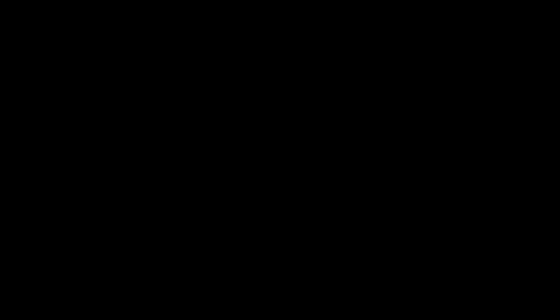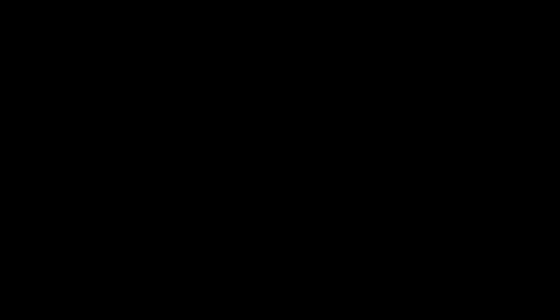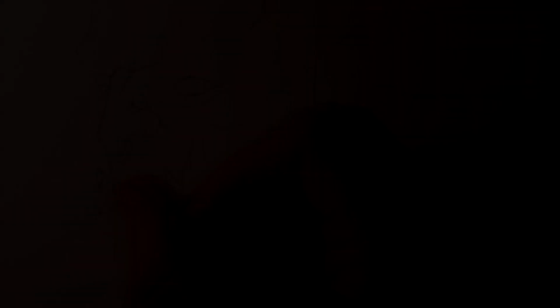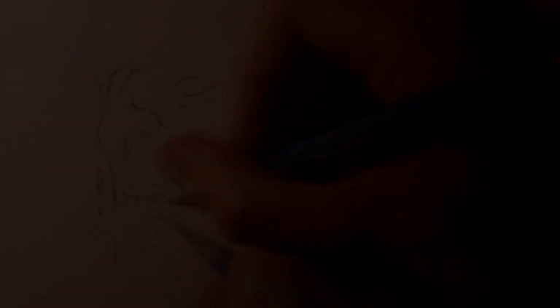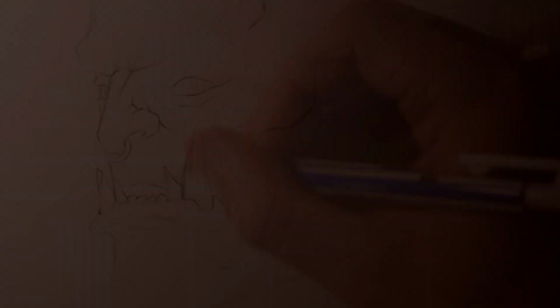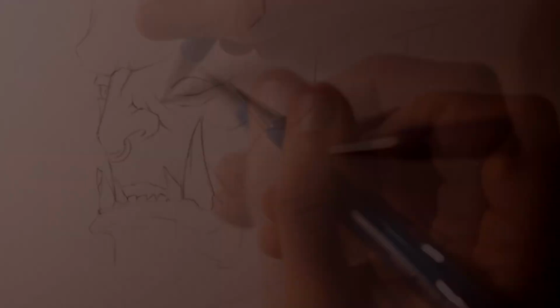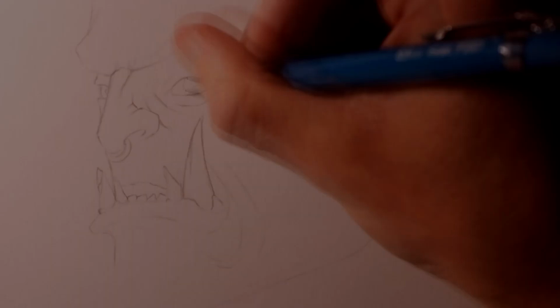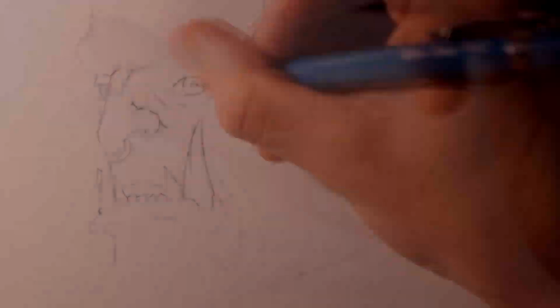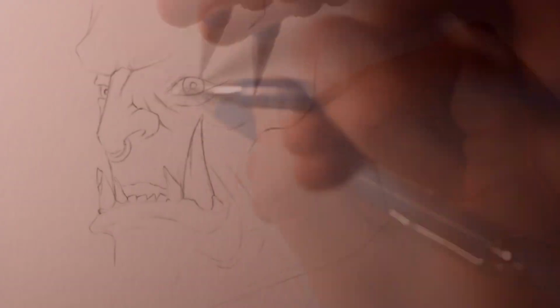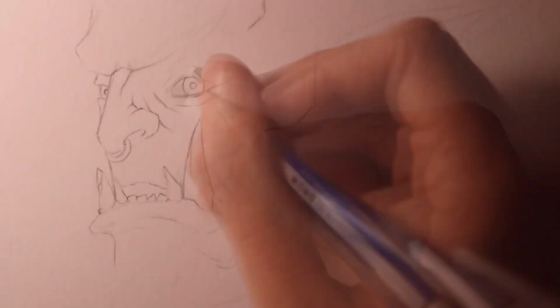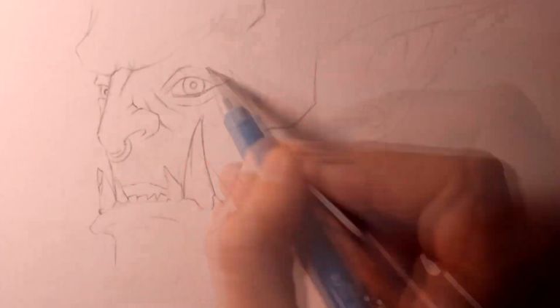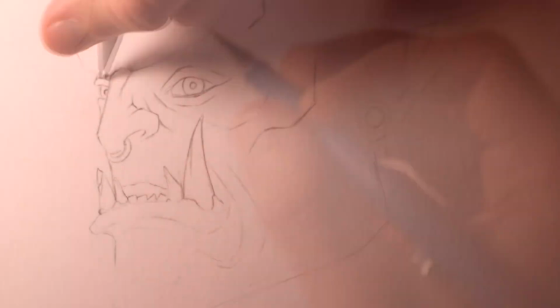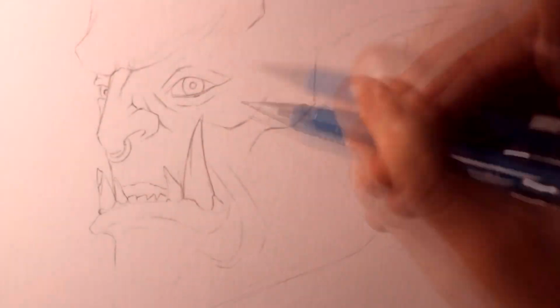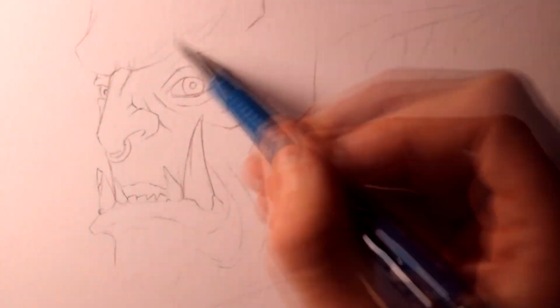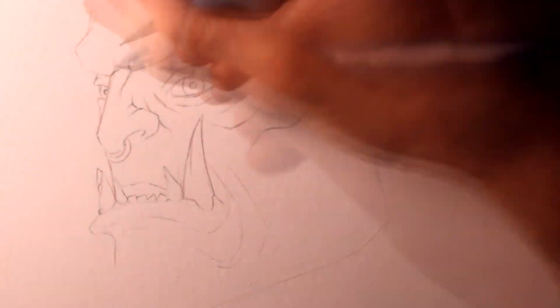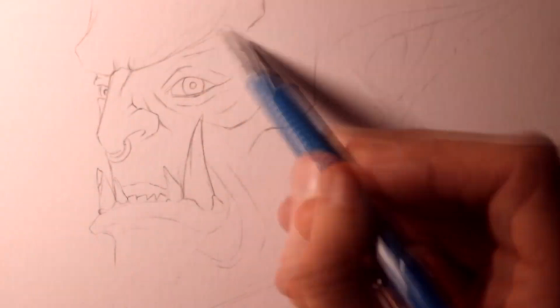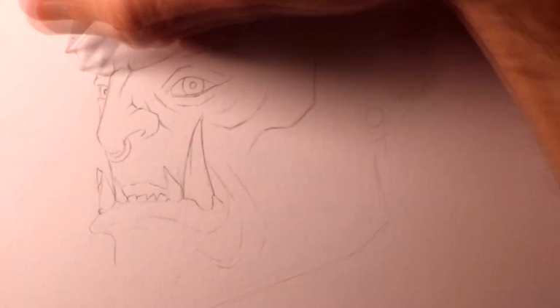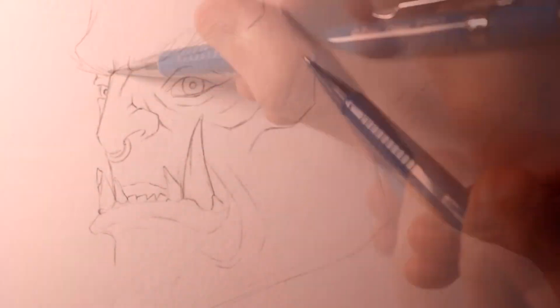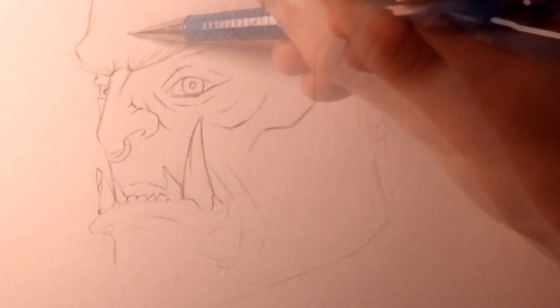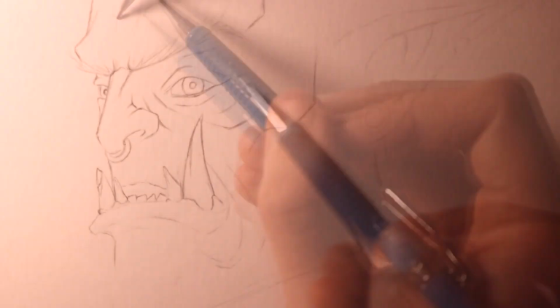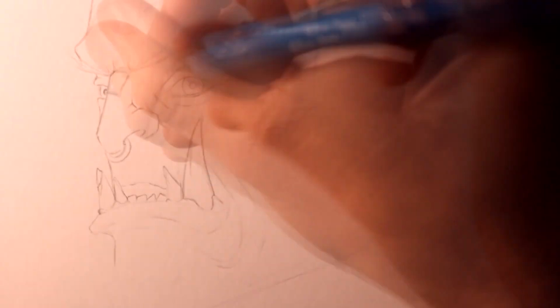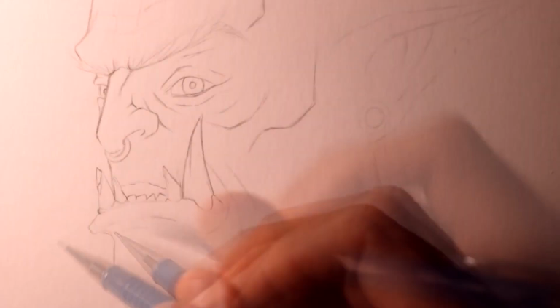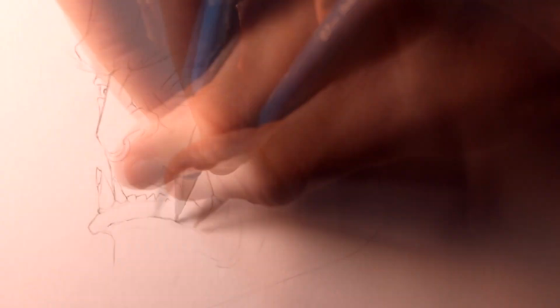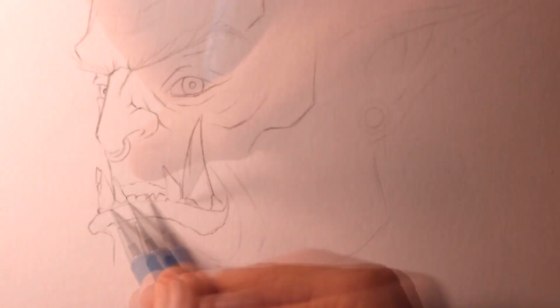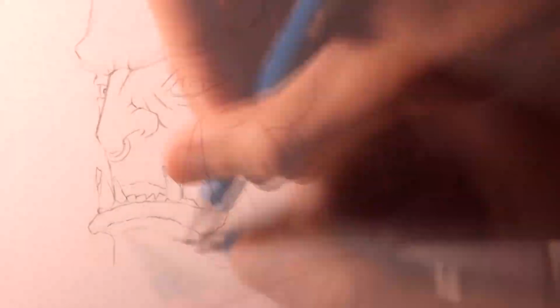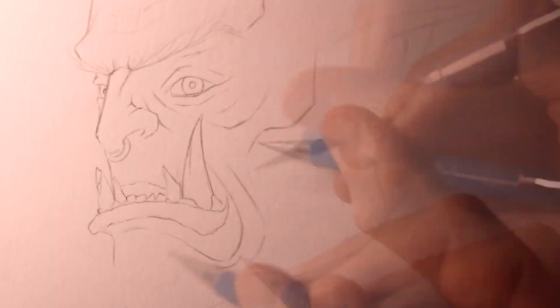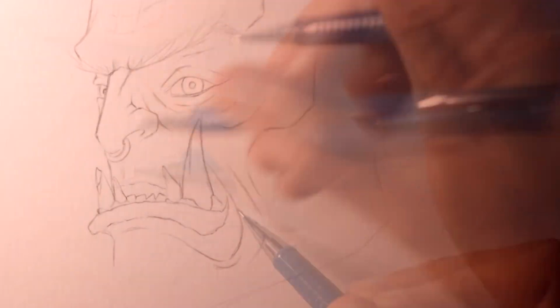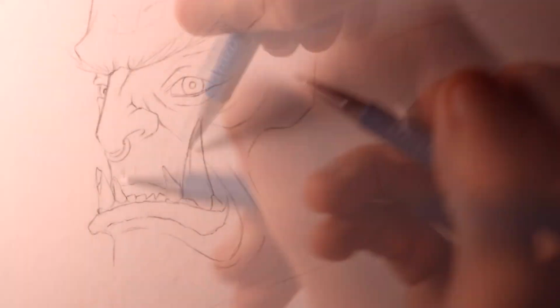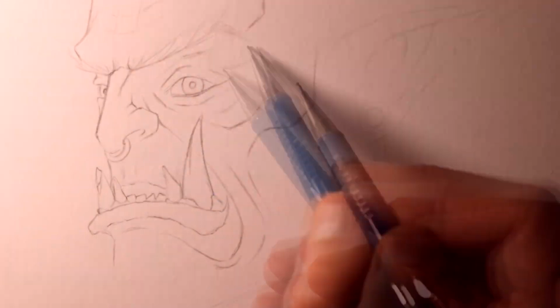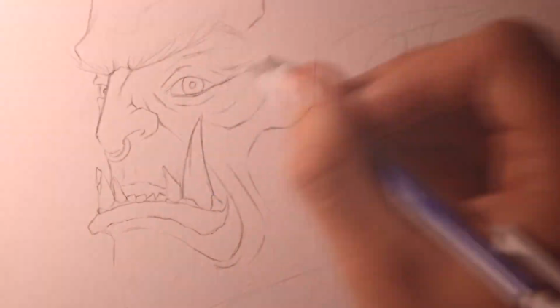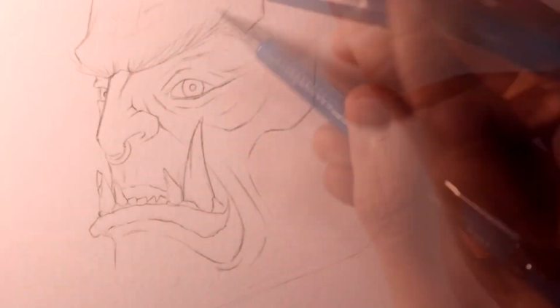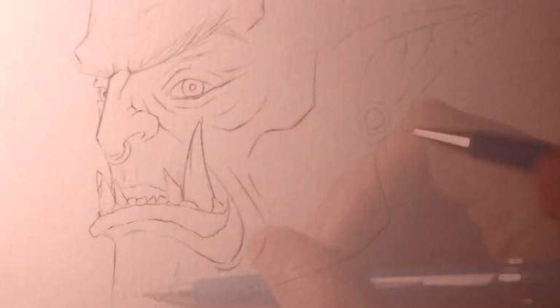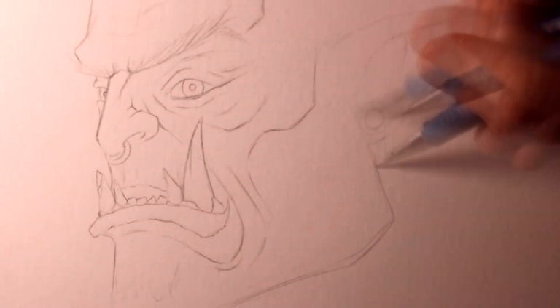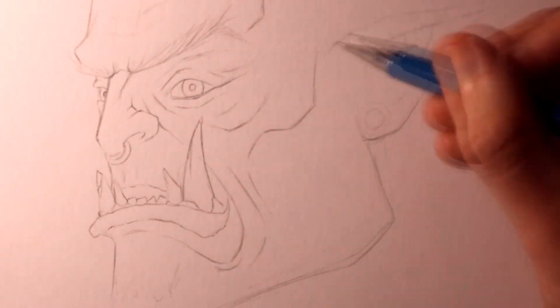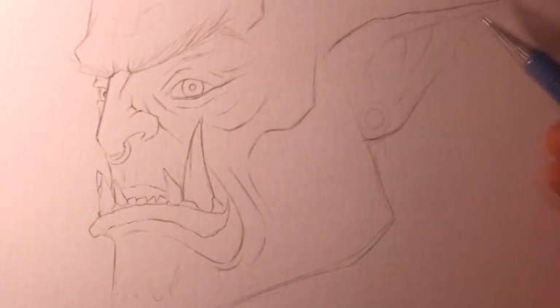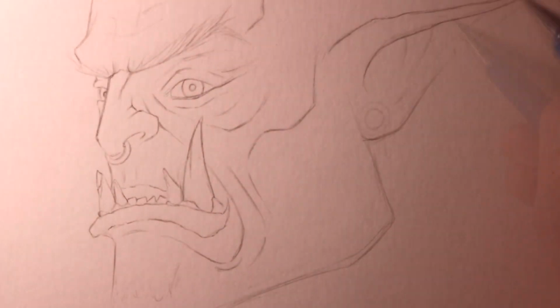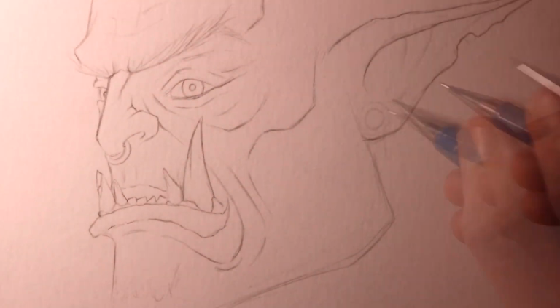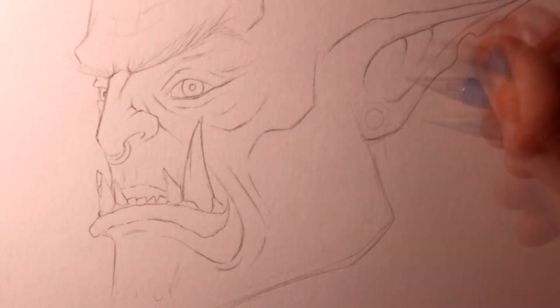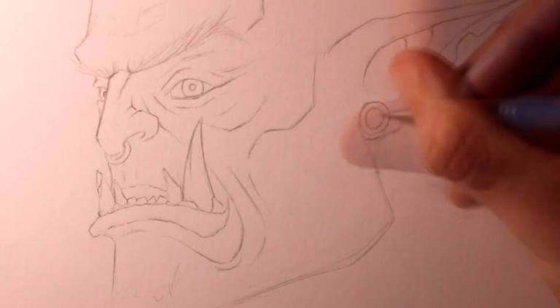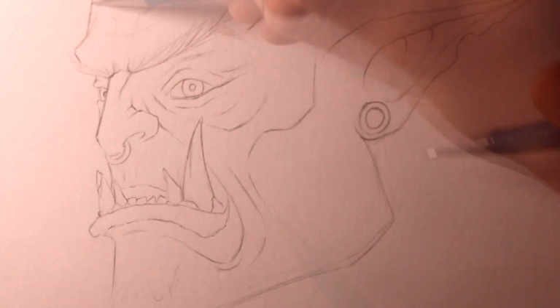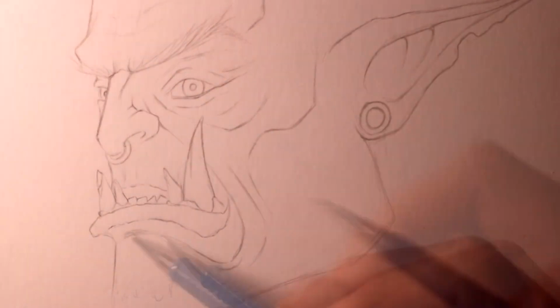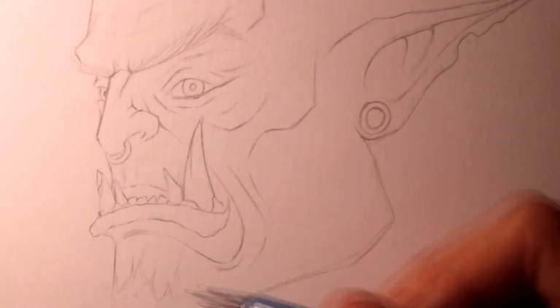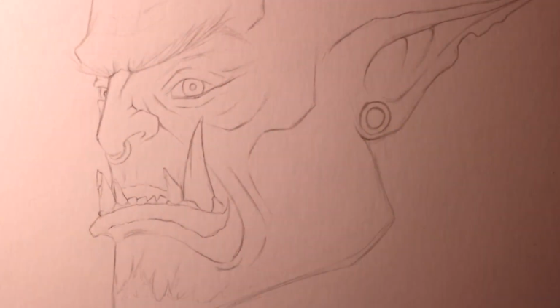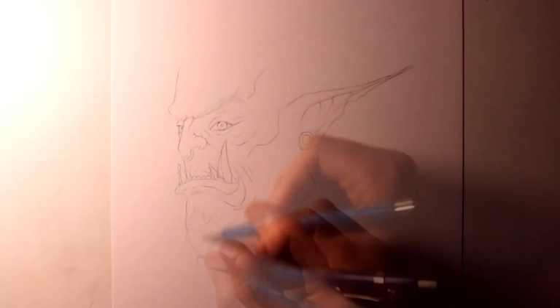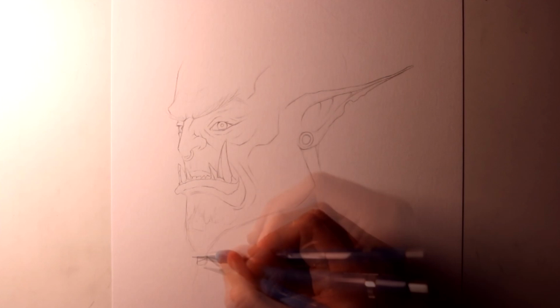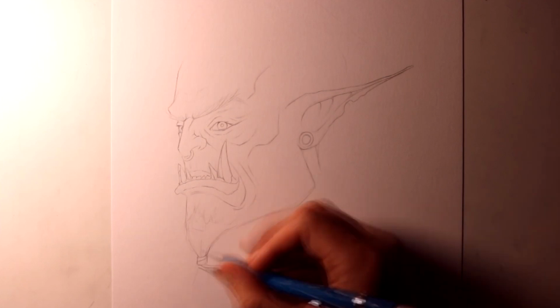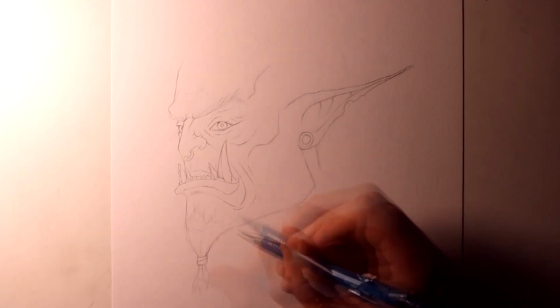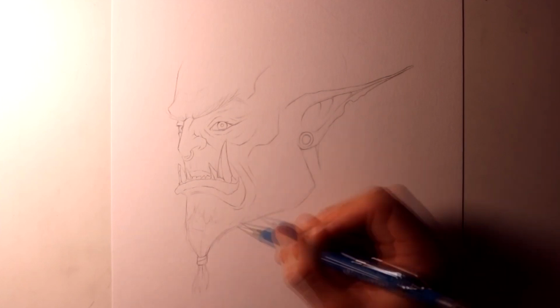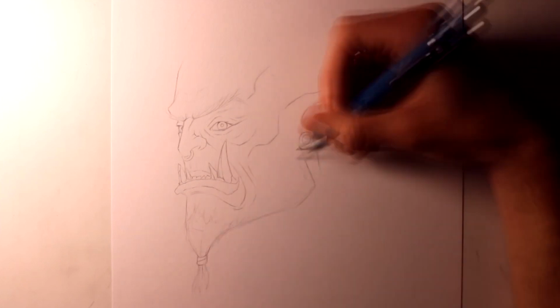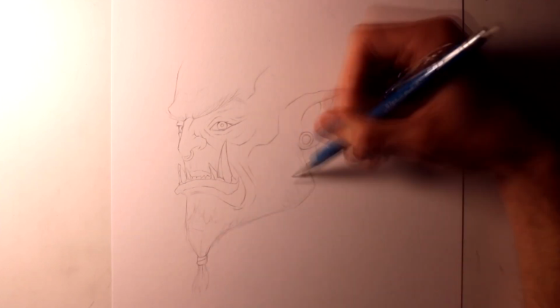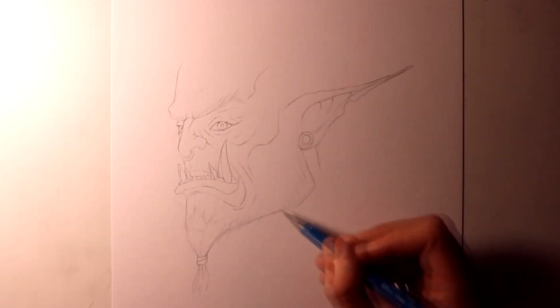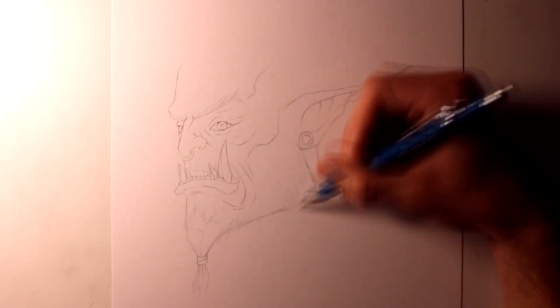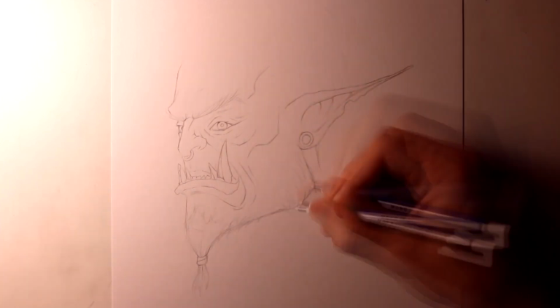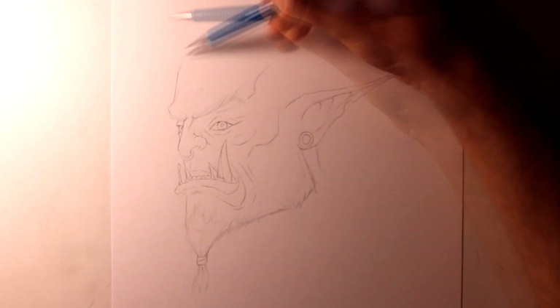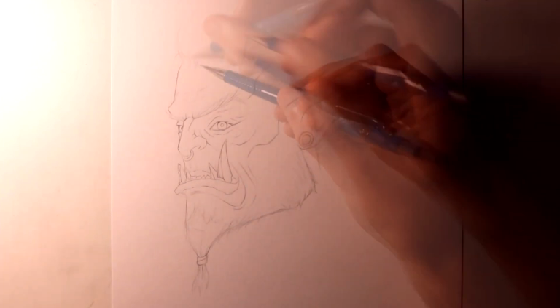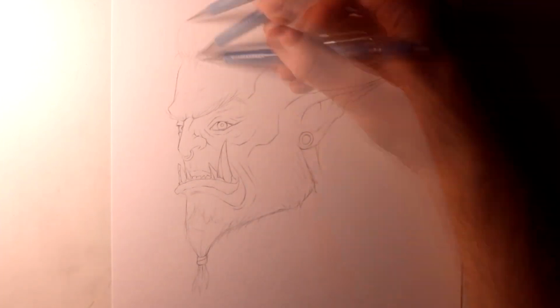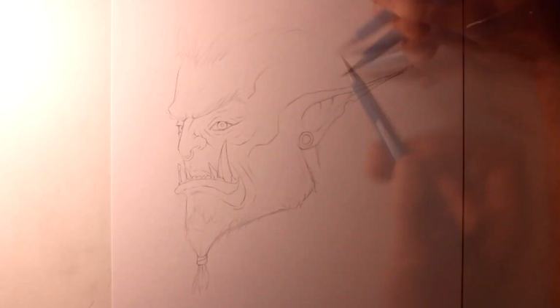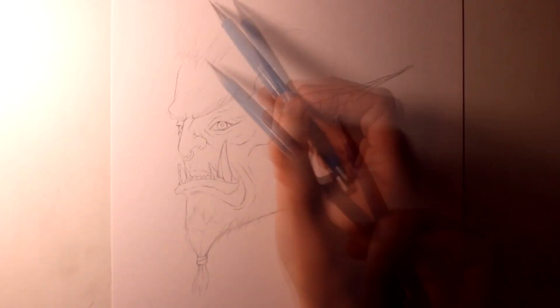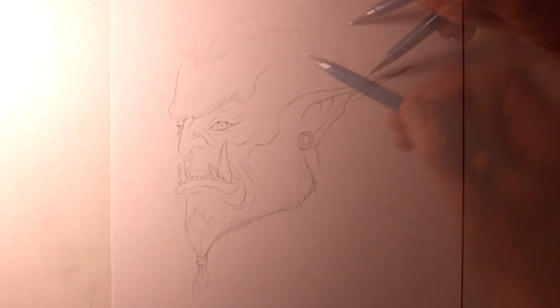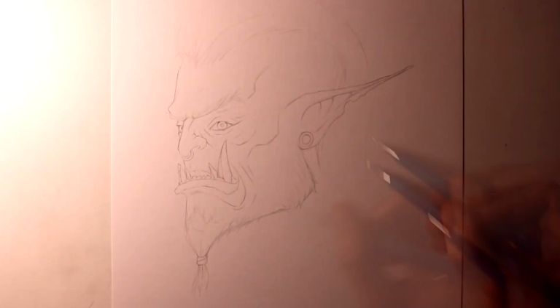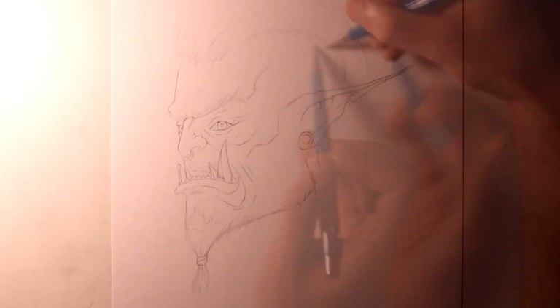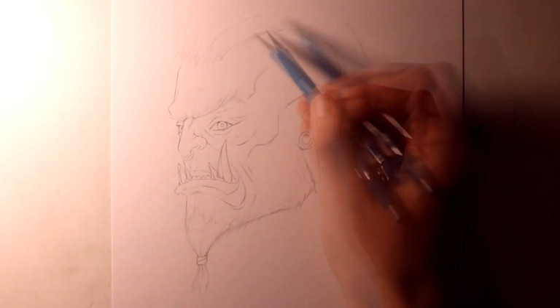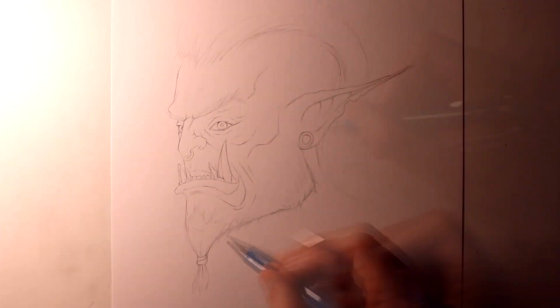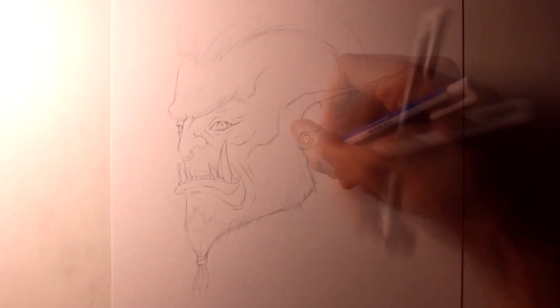Hi everyone, and welcome to this Fantasy Art Friday video. This week, after reading through your suggestions, I decided to work on a drawing of an orc.